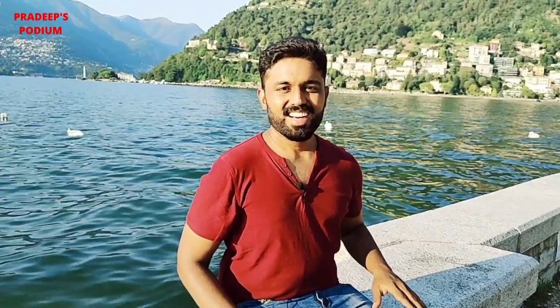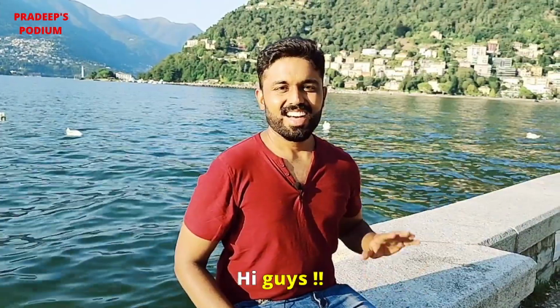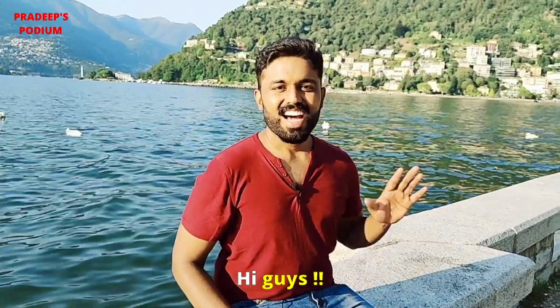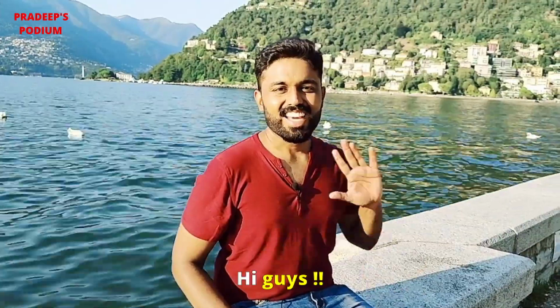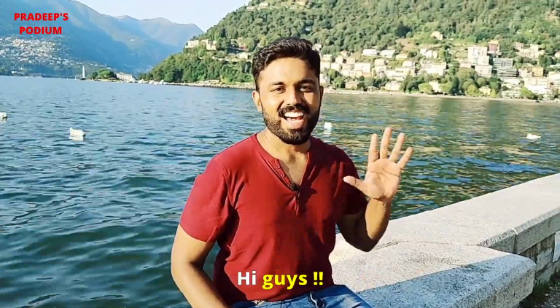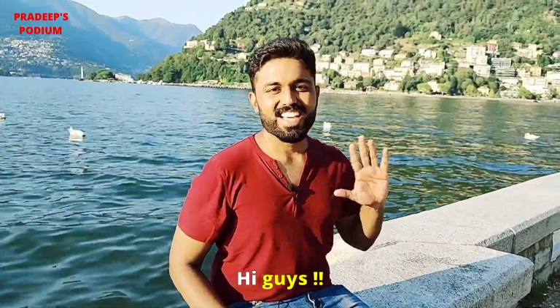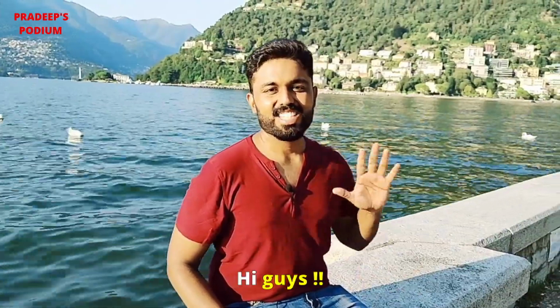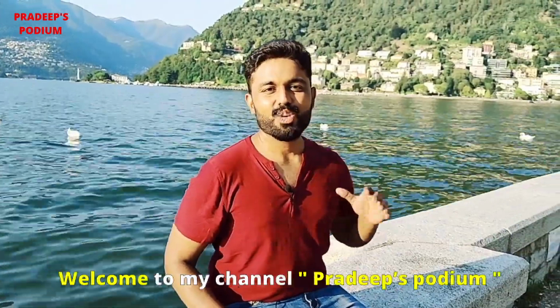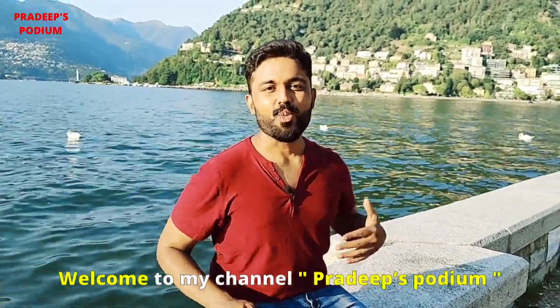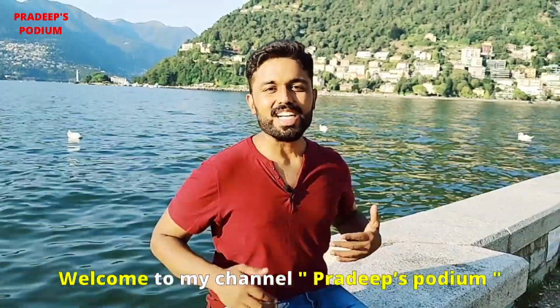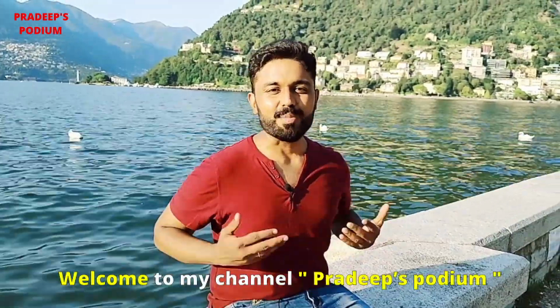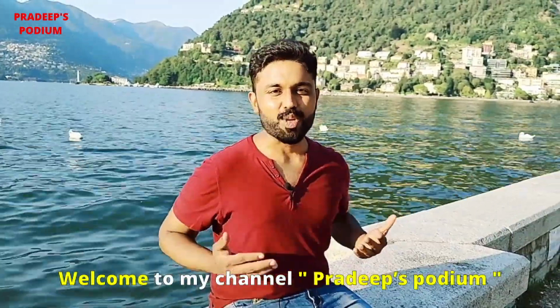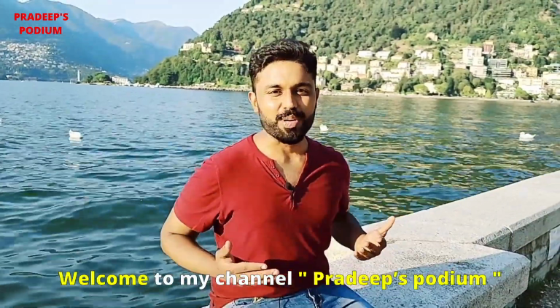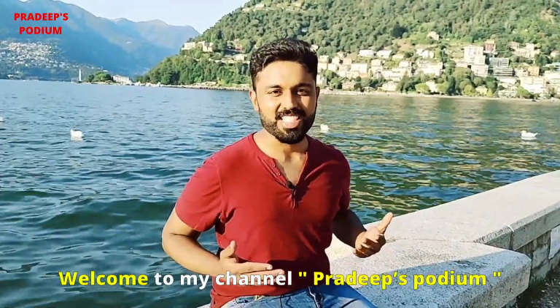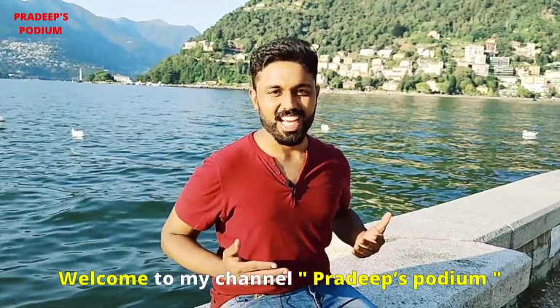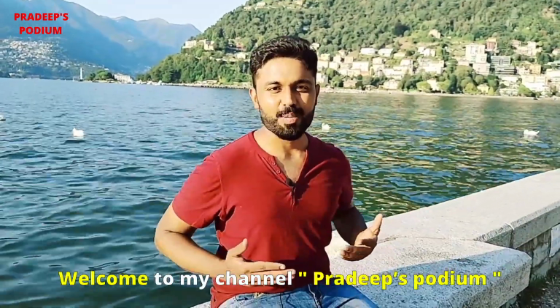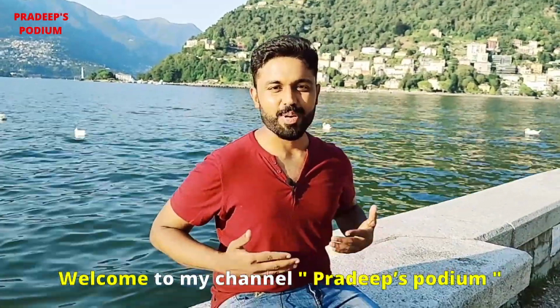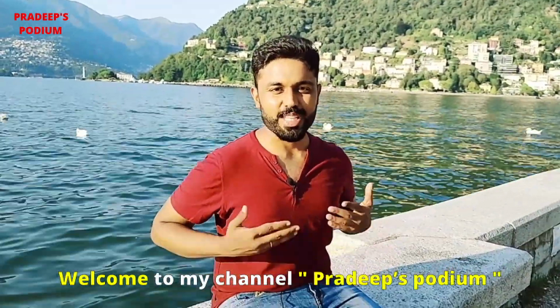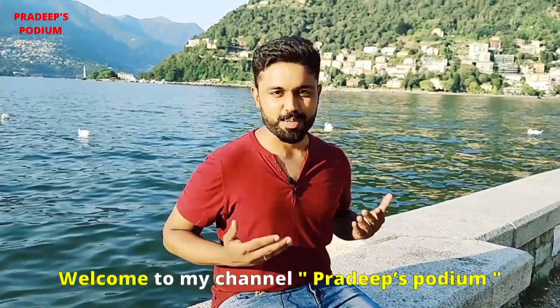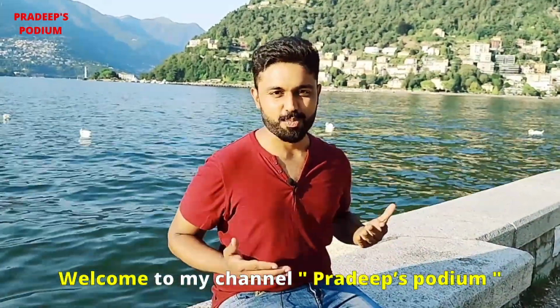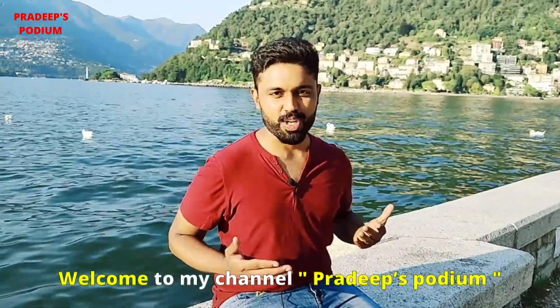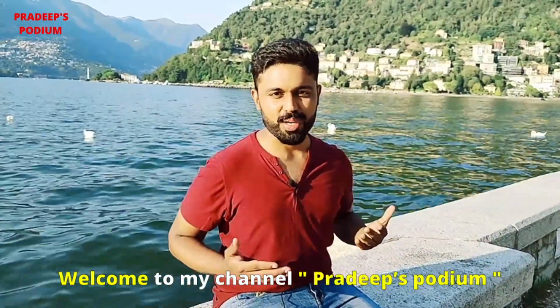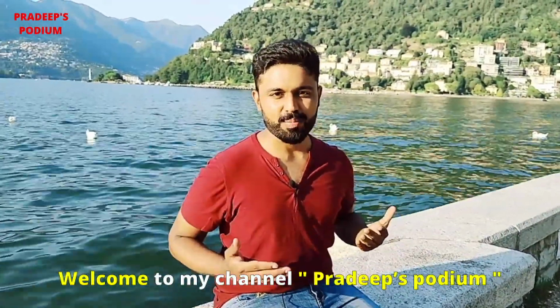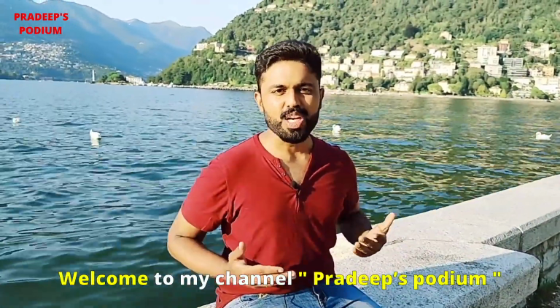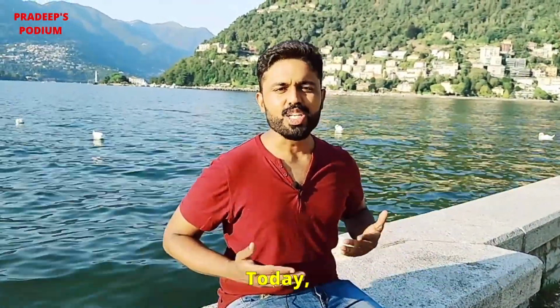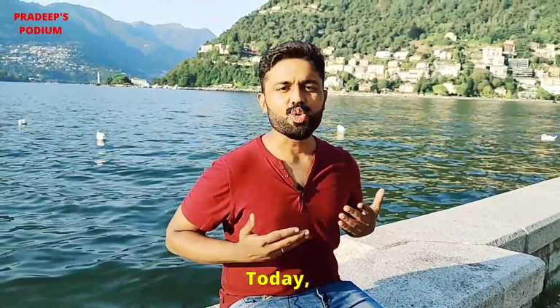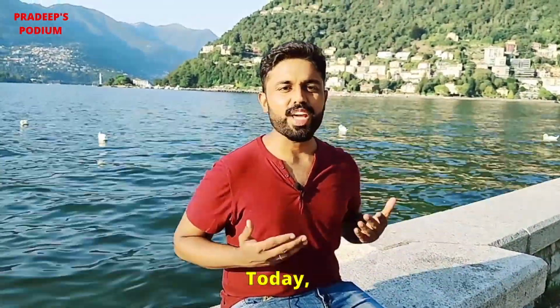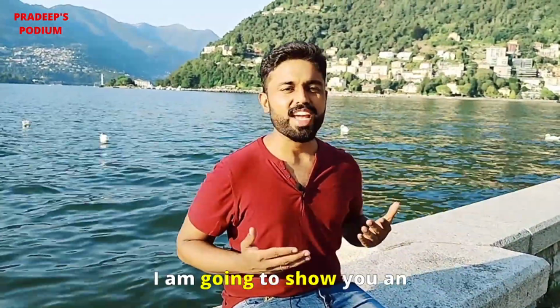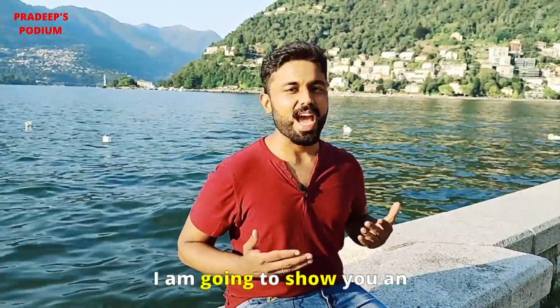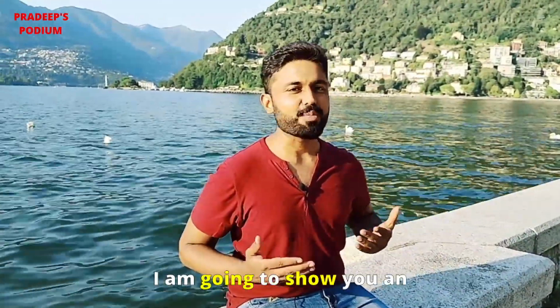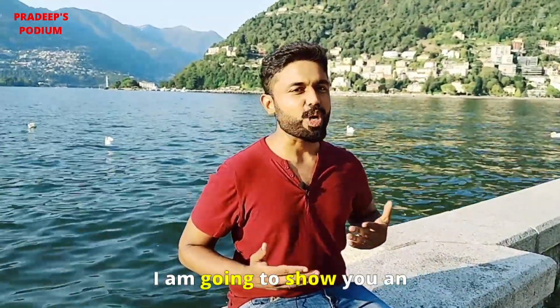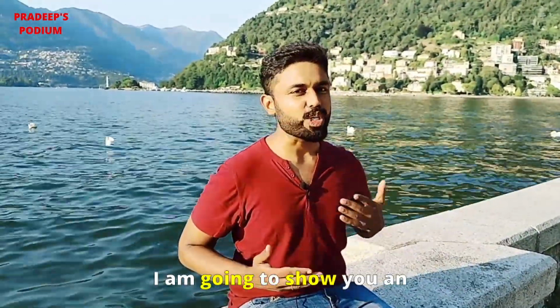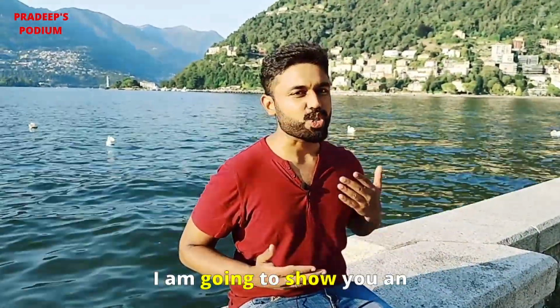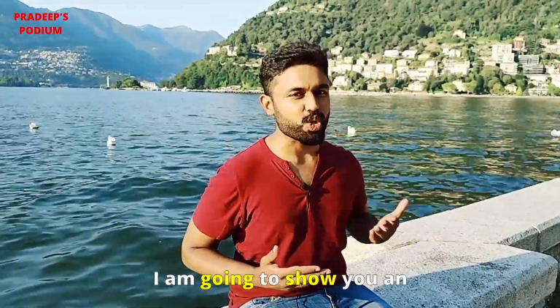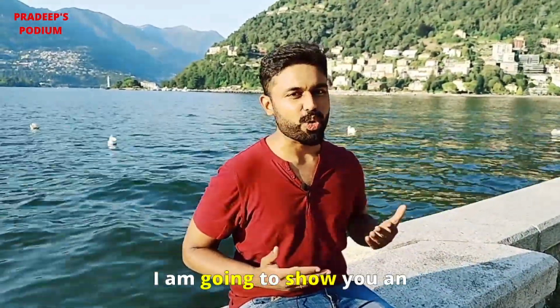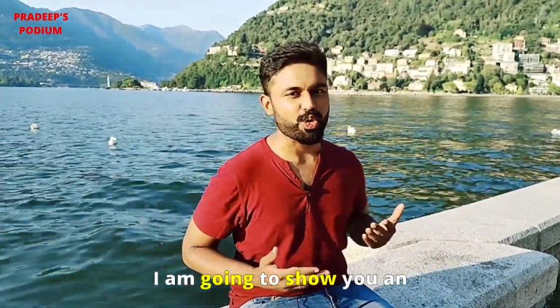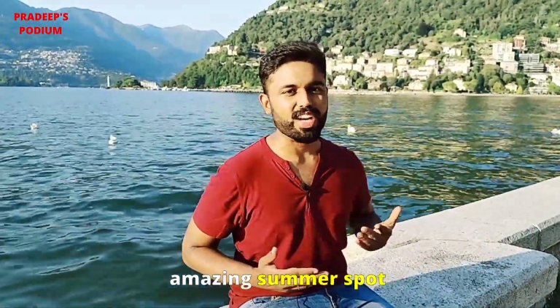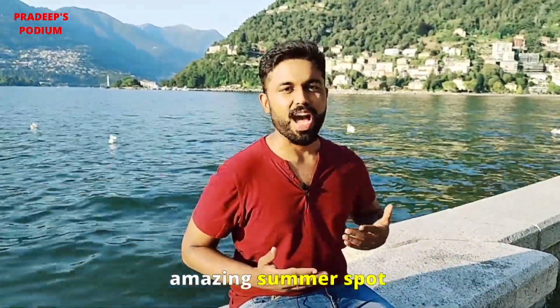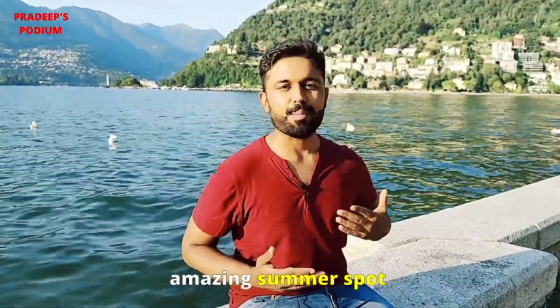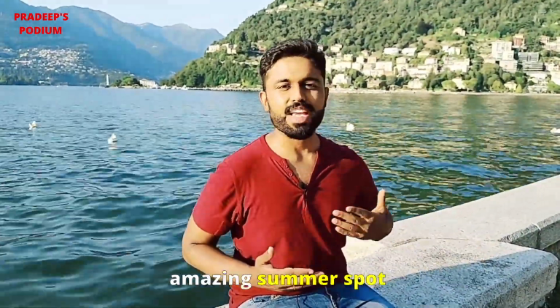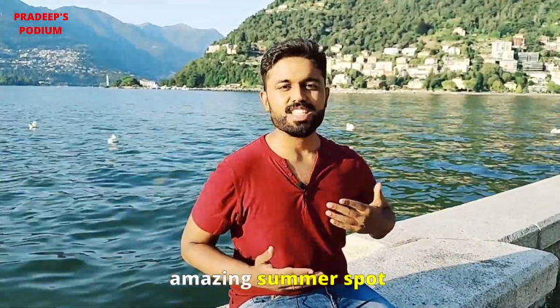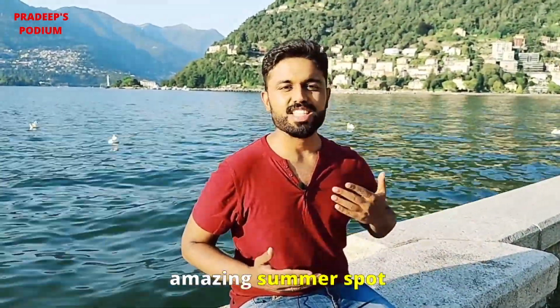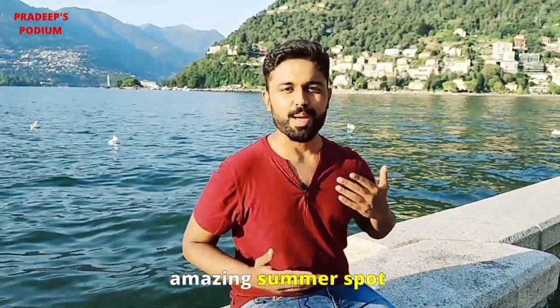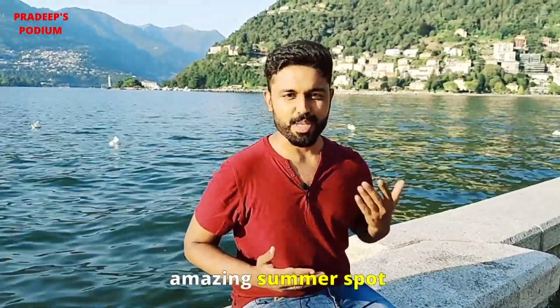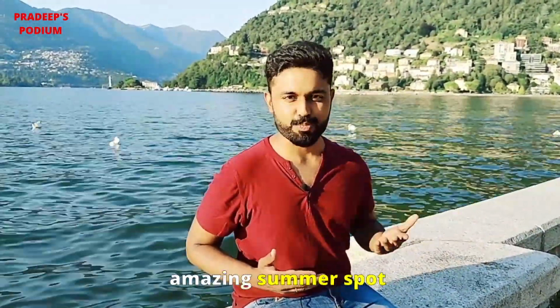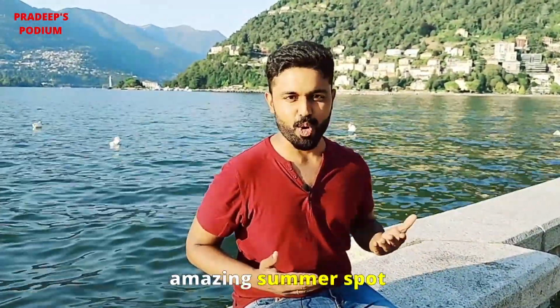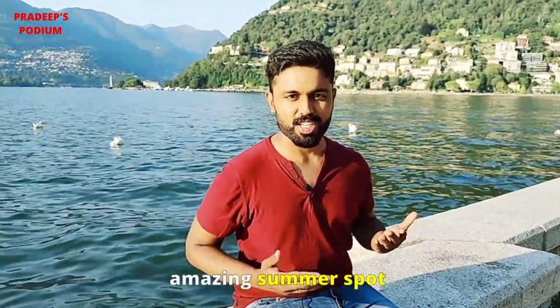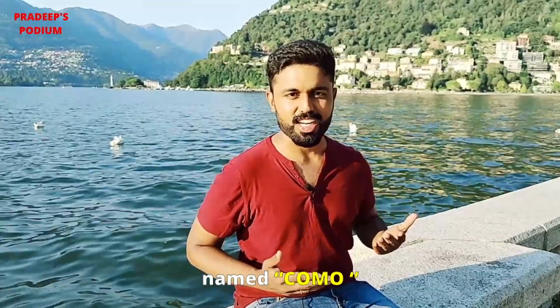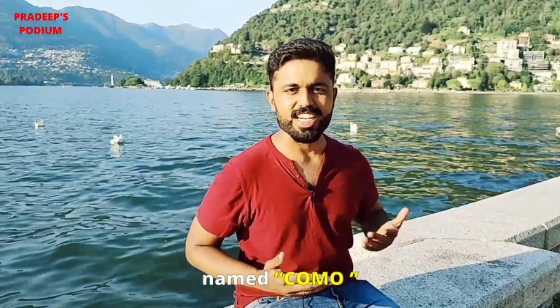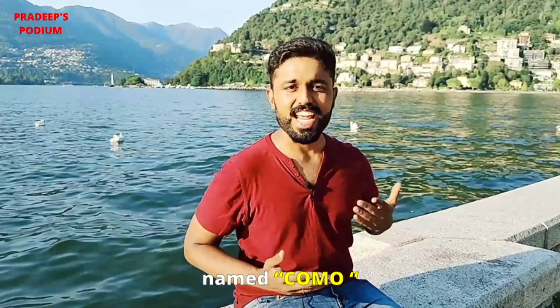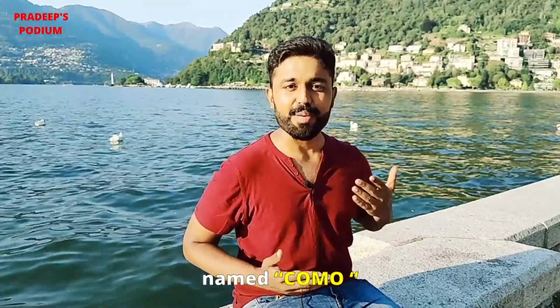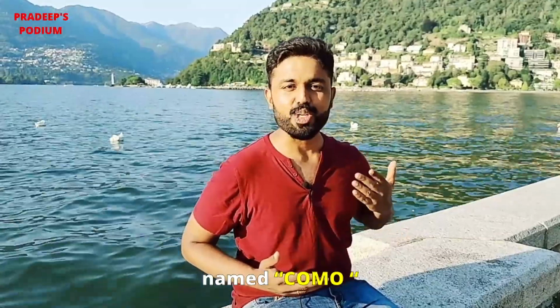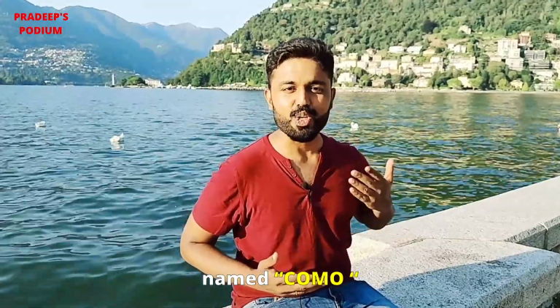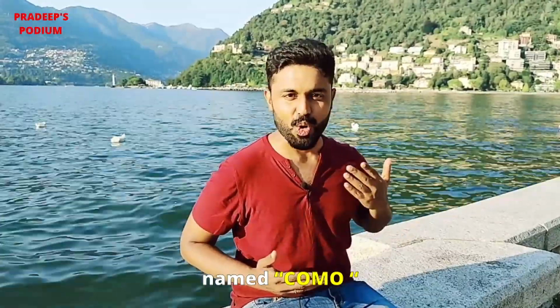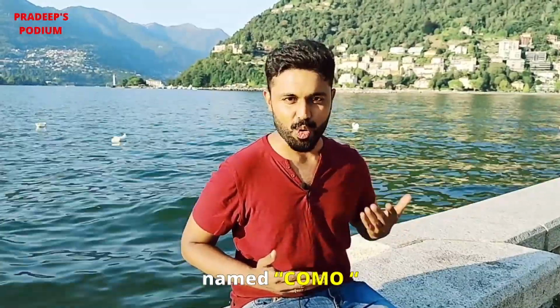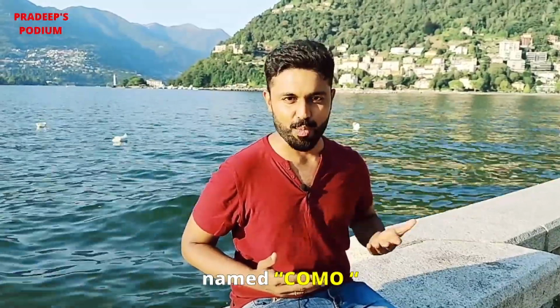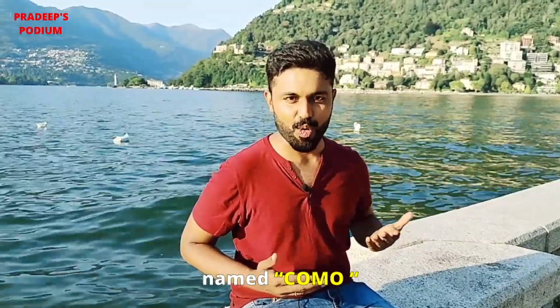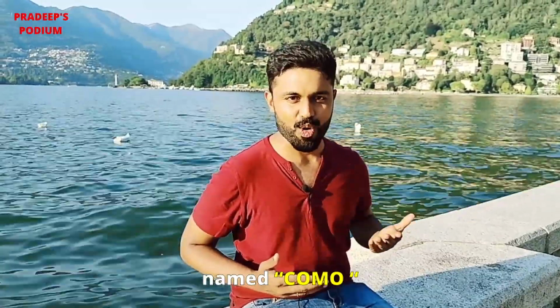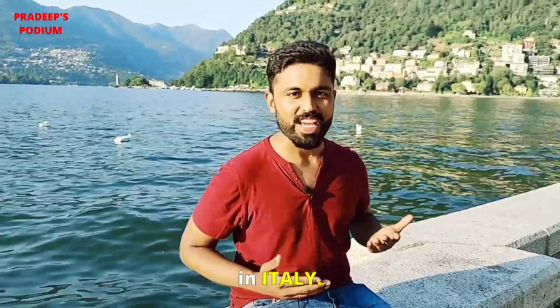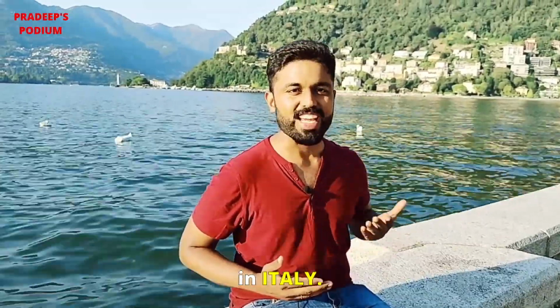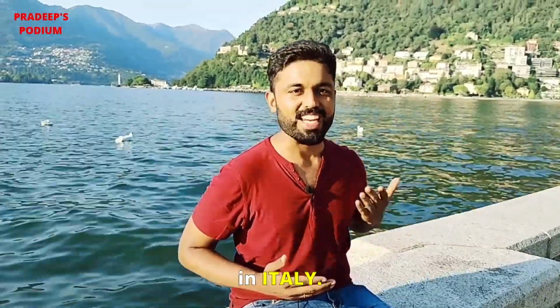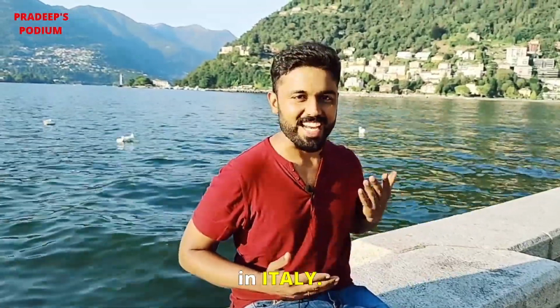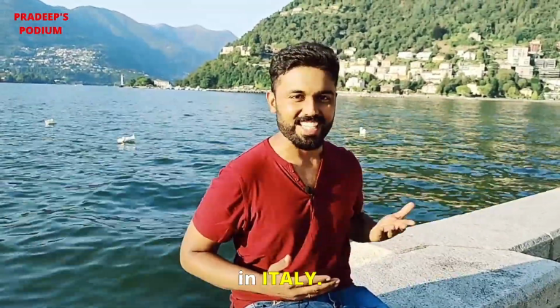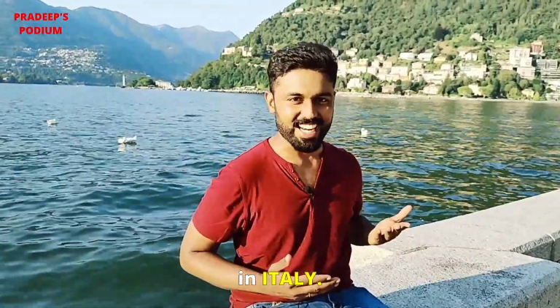Hi guys, welcome to my channel Pradeep's Podium. Today I am going to show you an amazing summer spot named Como in Italy.